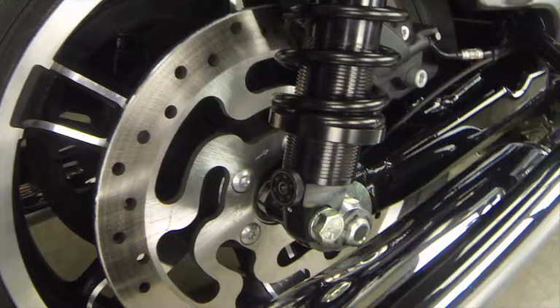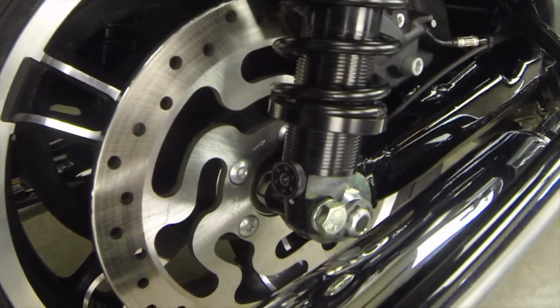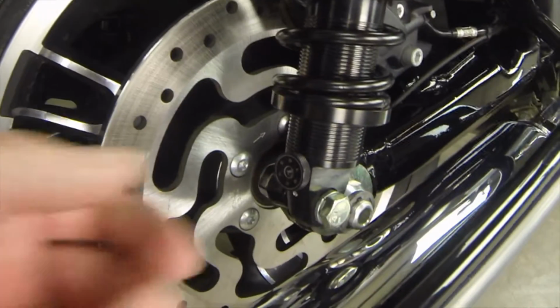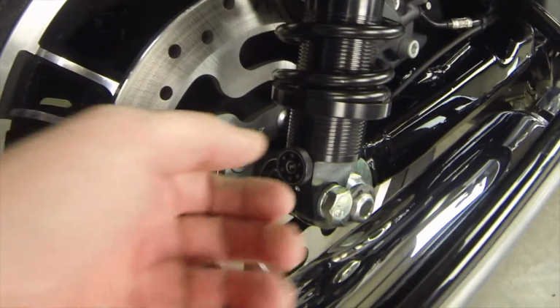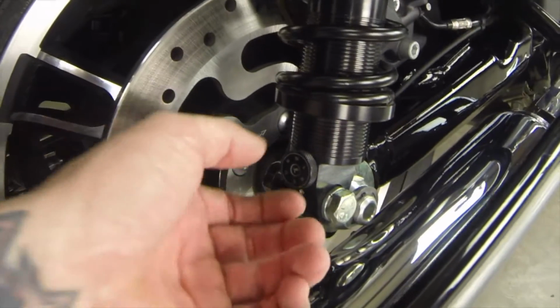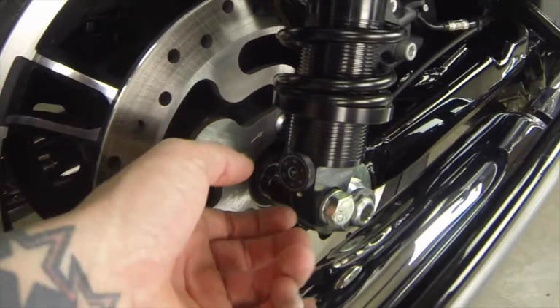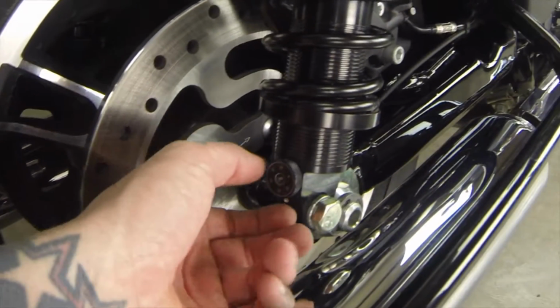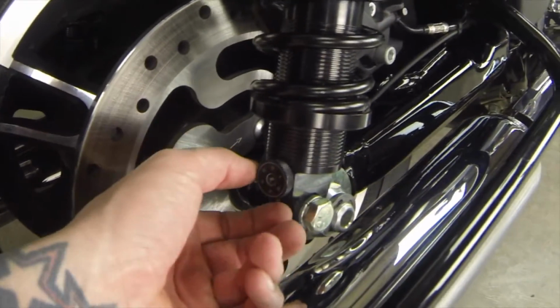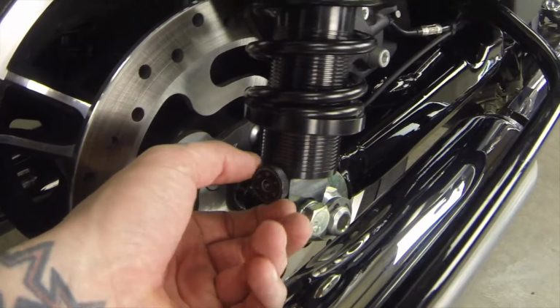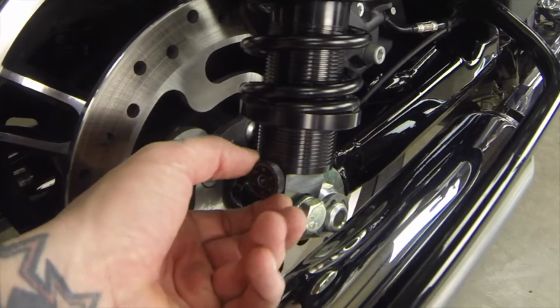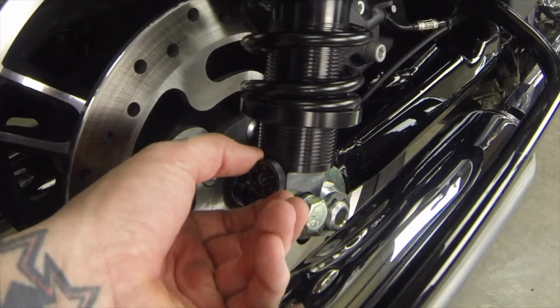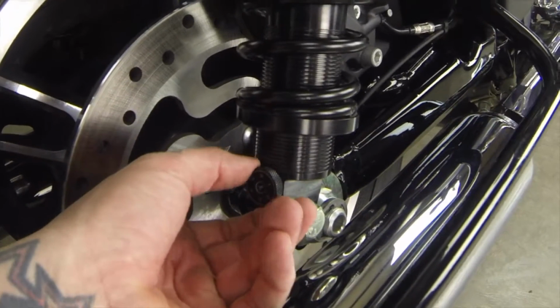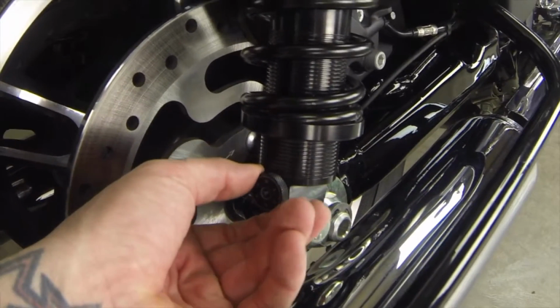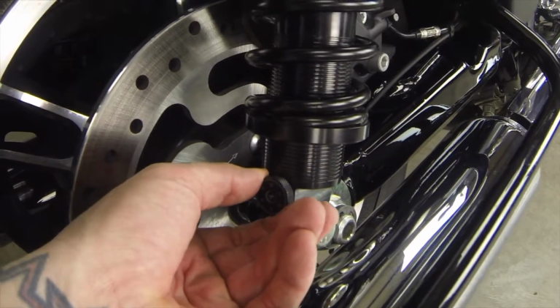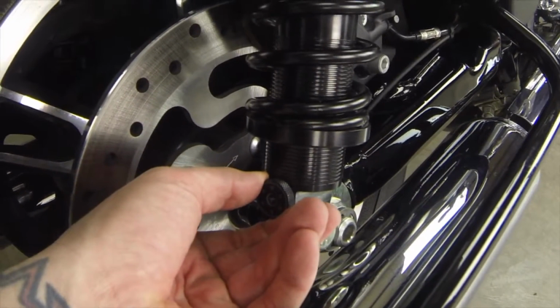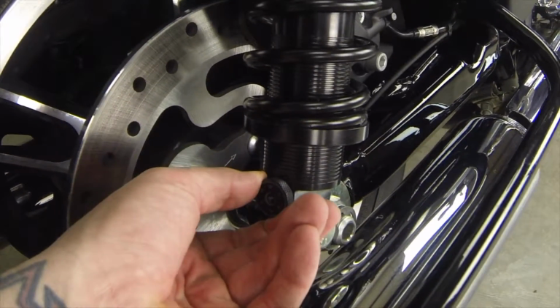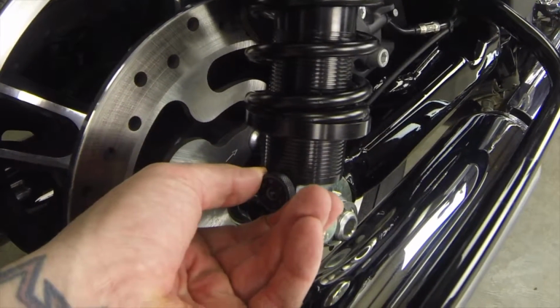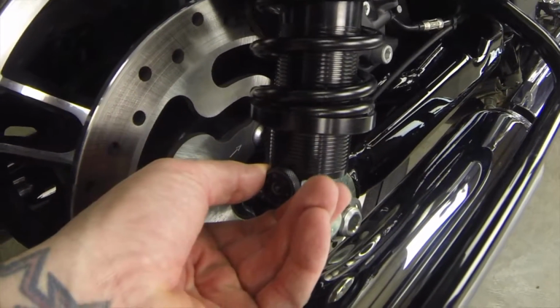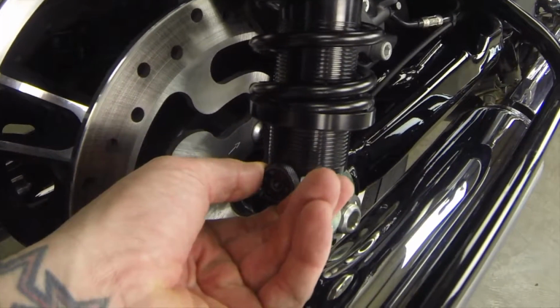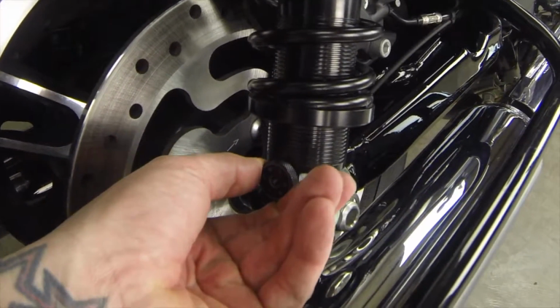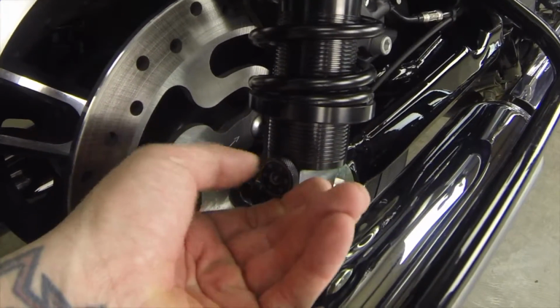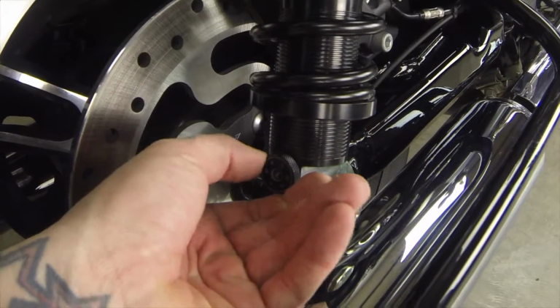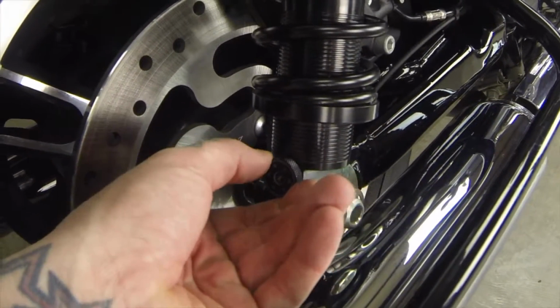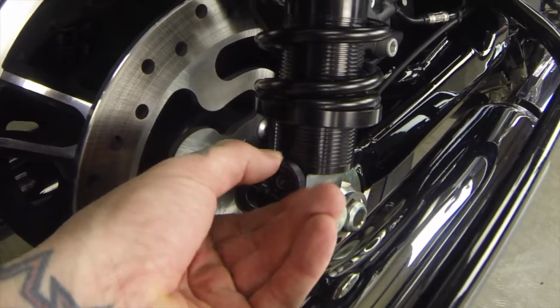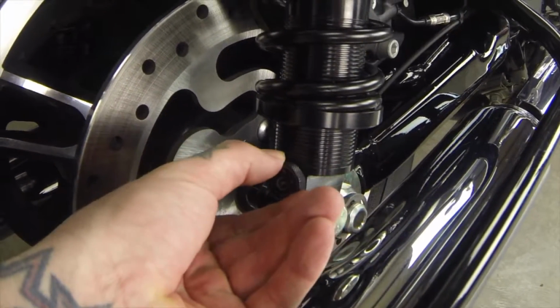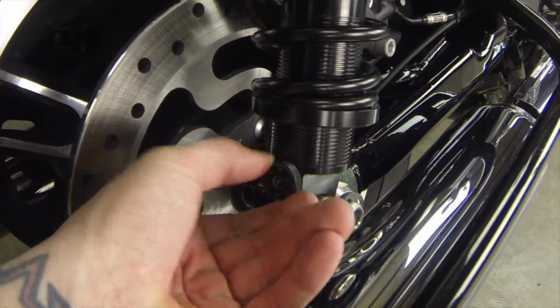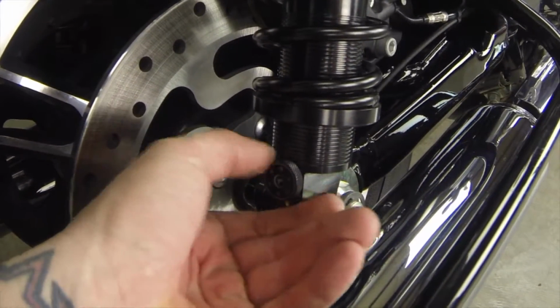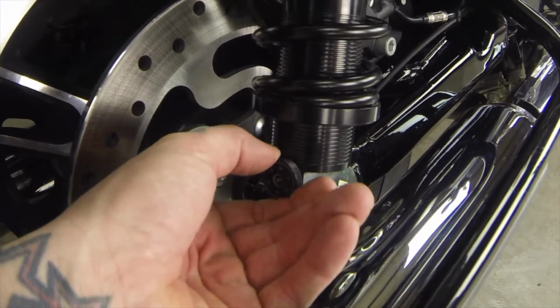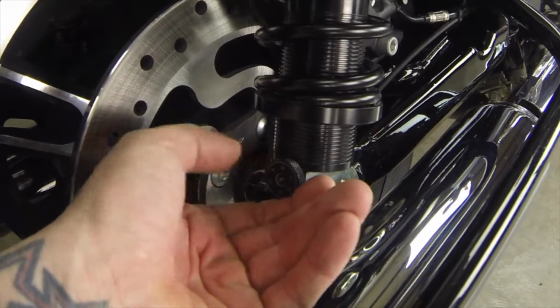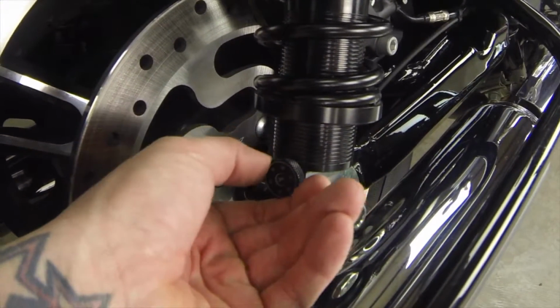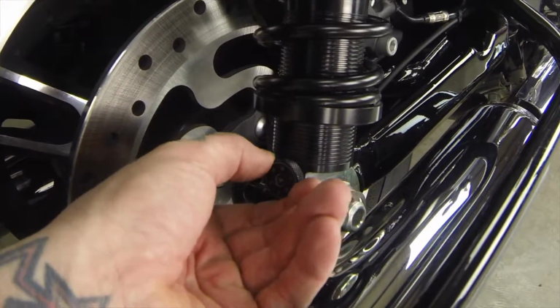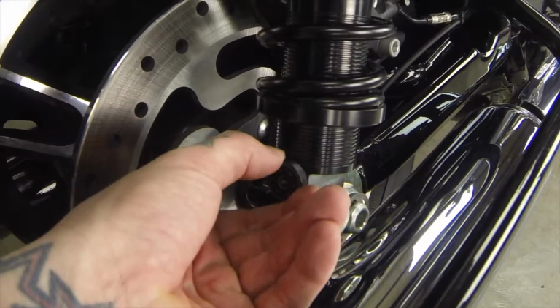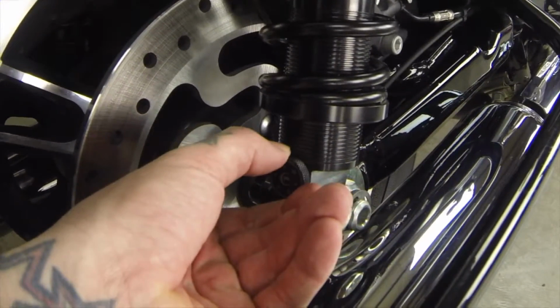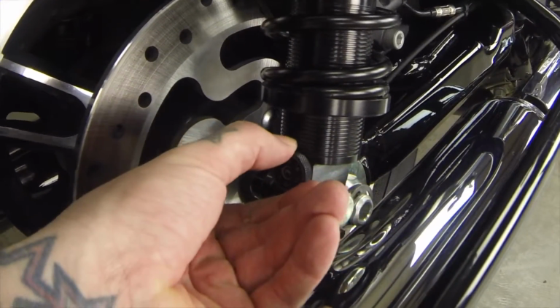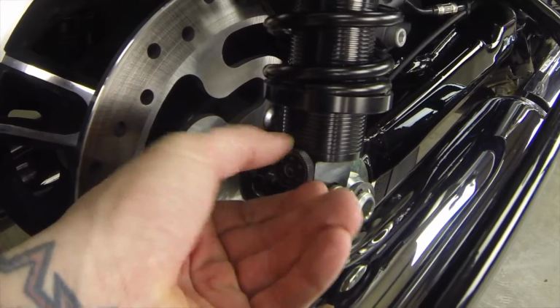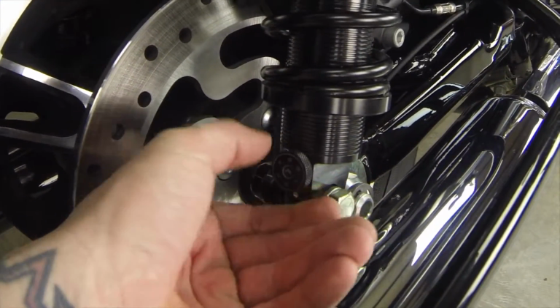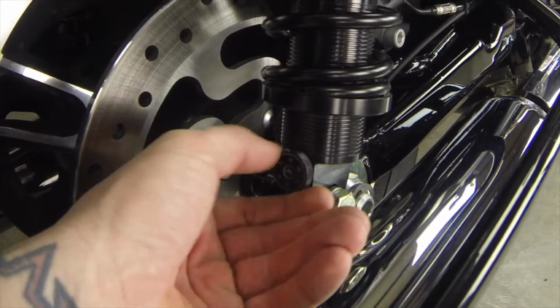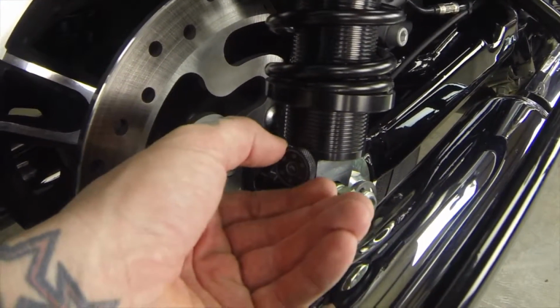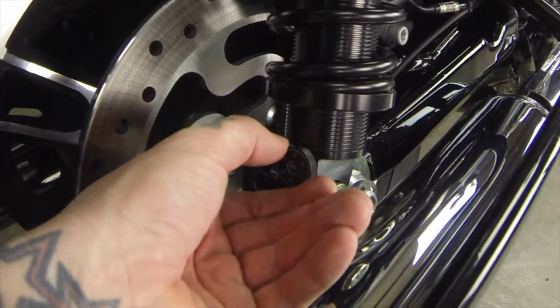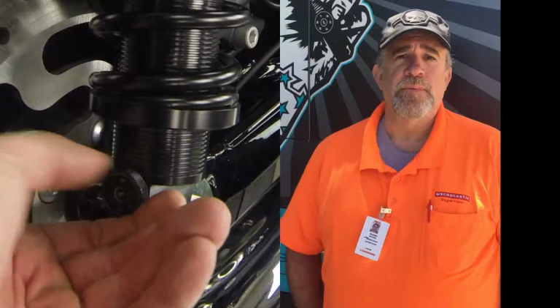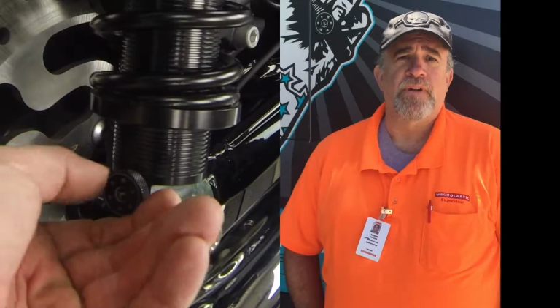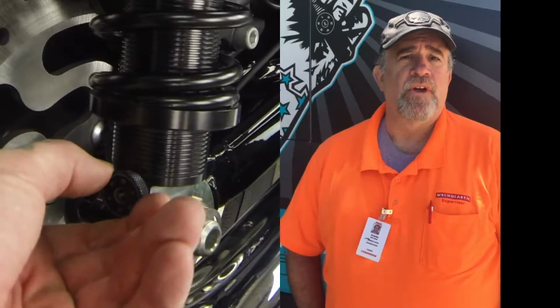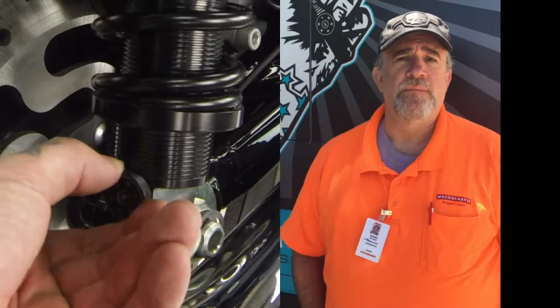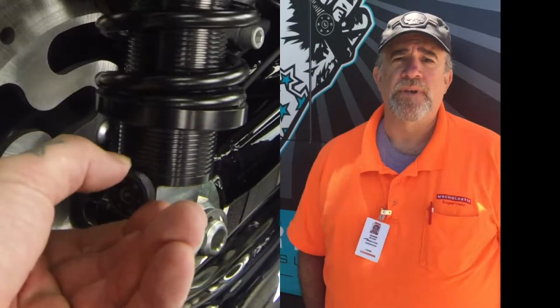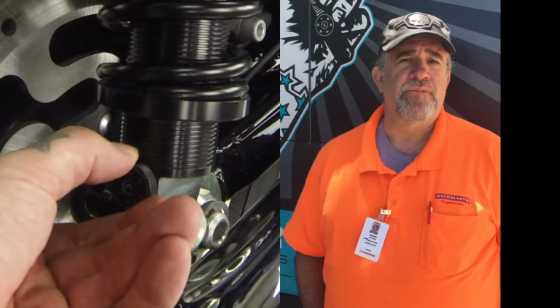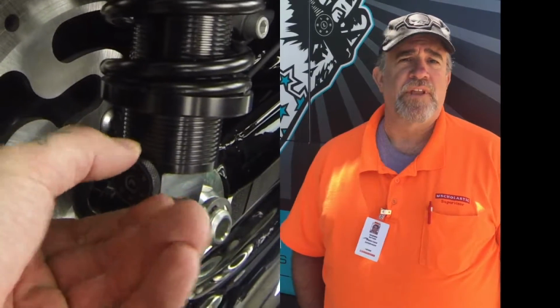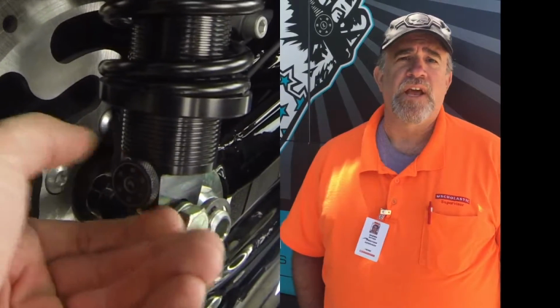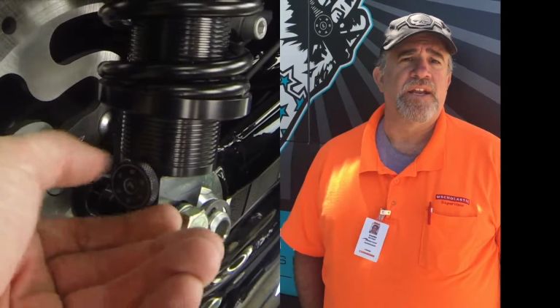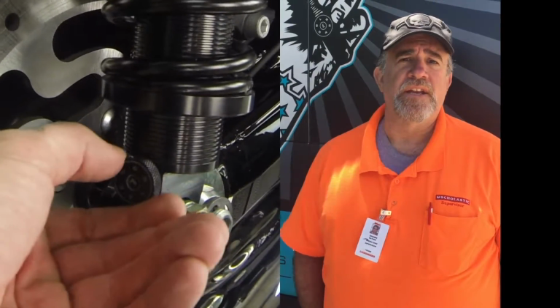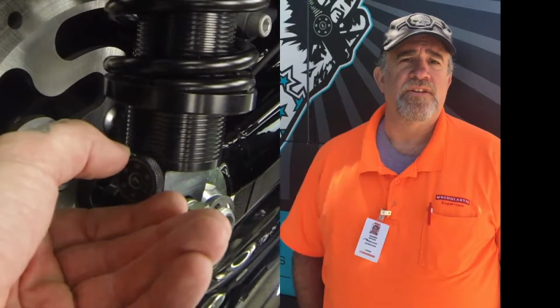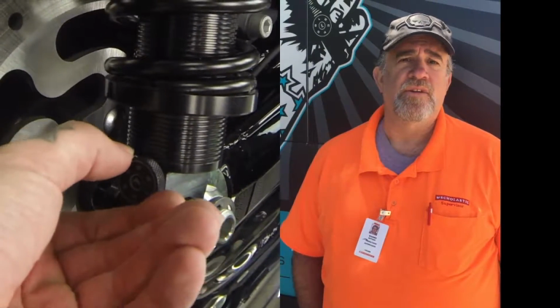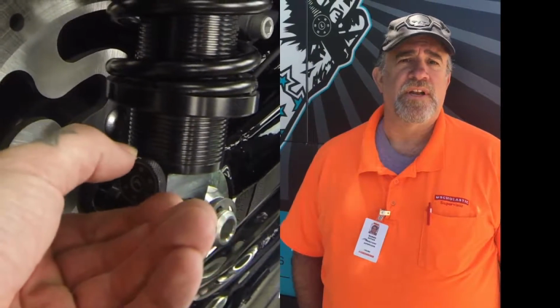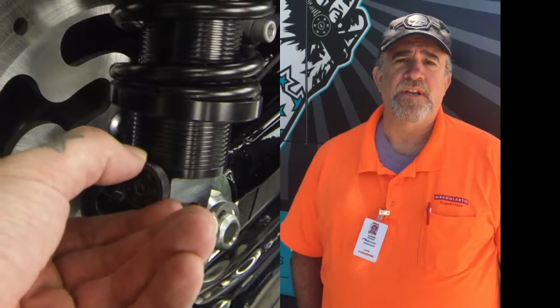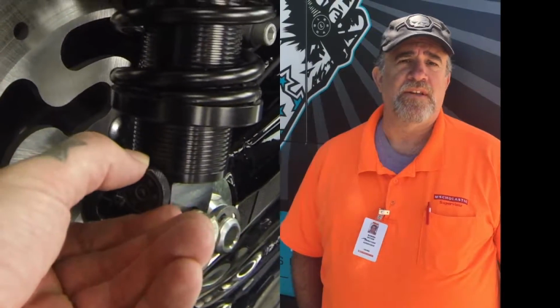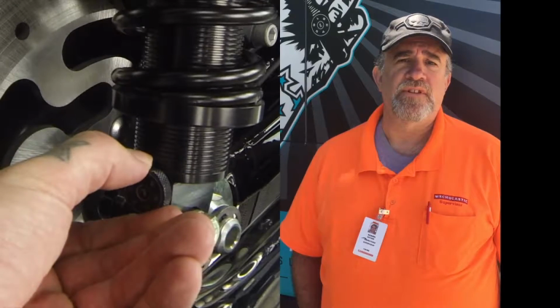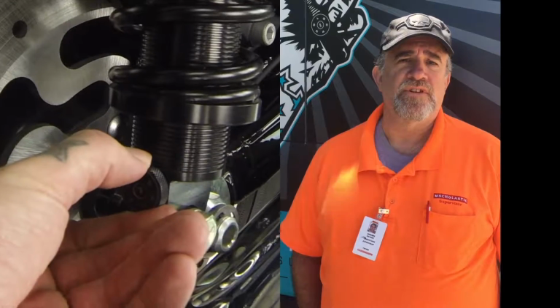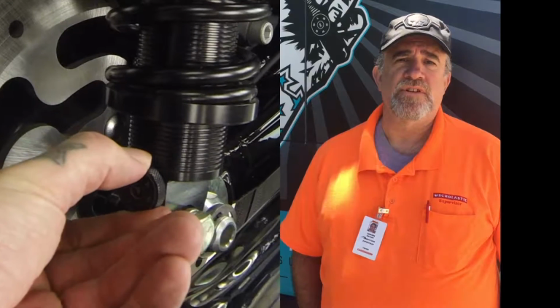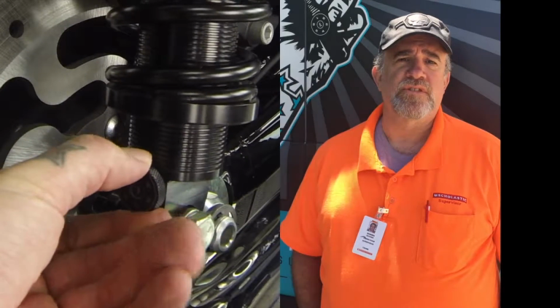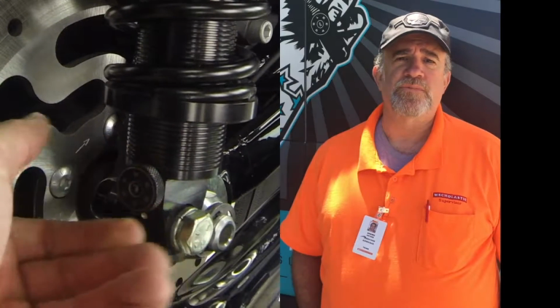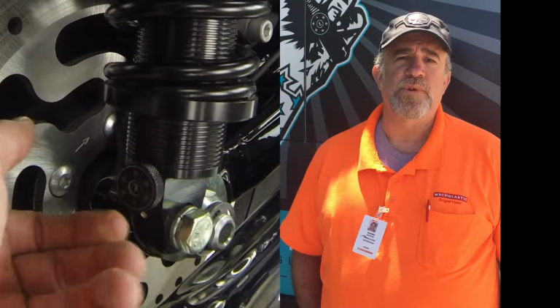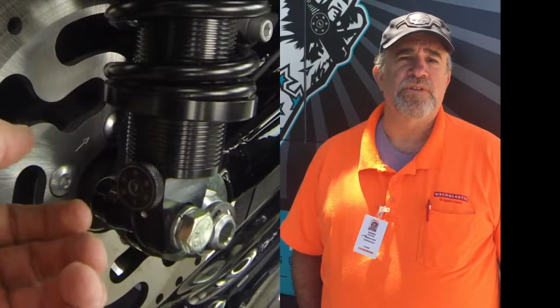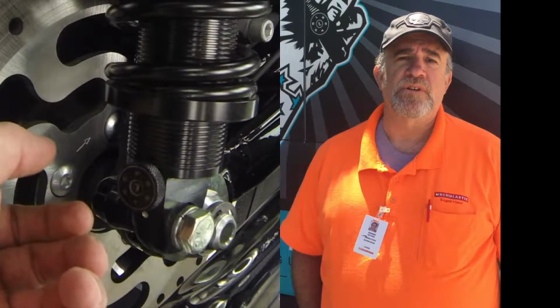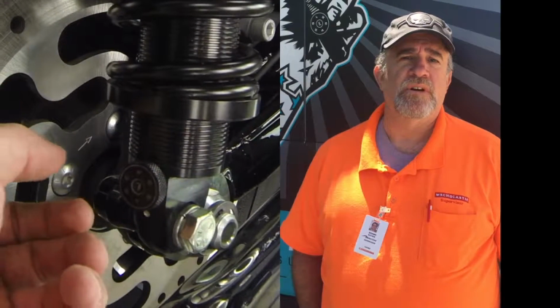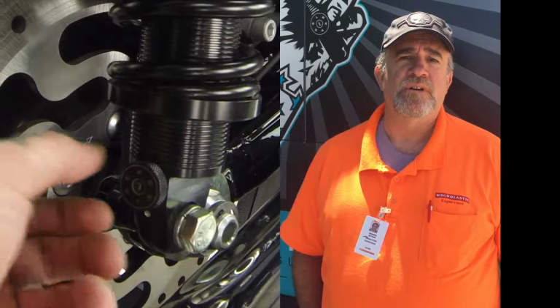So you were able to tune it right in just by messing with the rebound knob? Yeah, exactly. The rebound knob did everything I needed to do. I didn't have to adjust the springs at all.